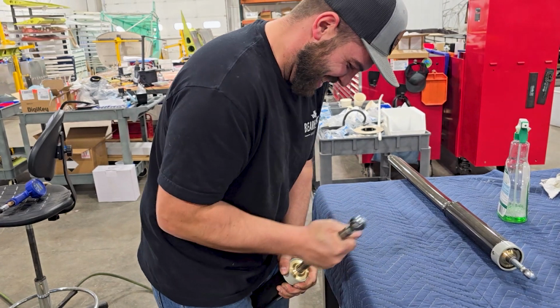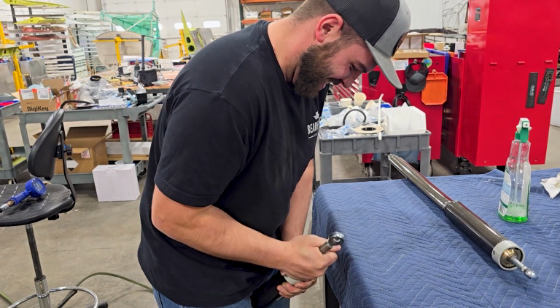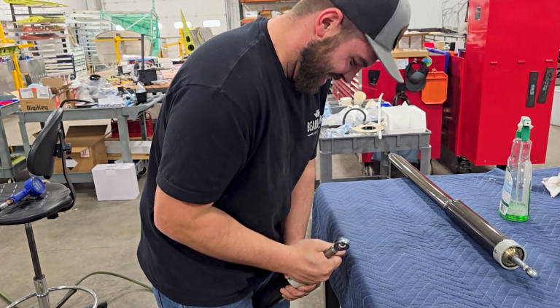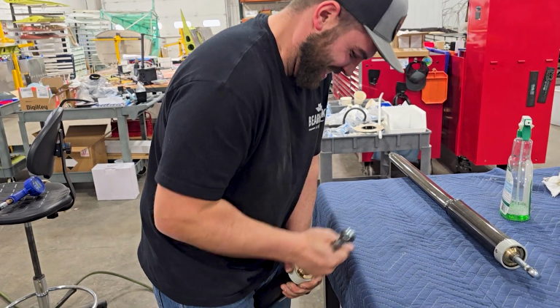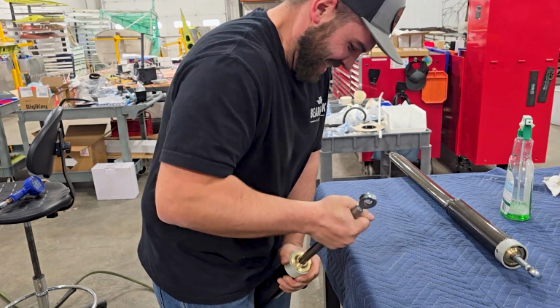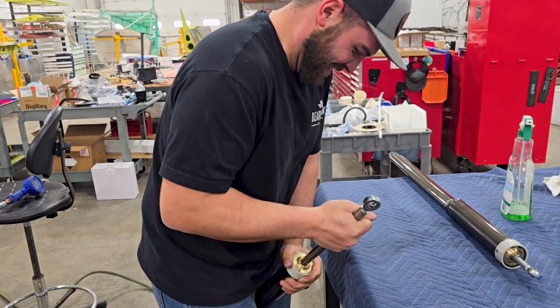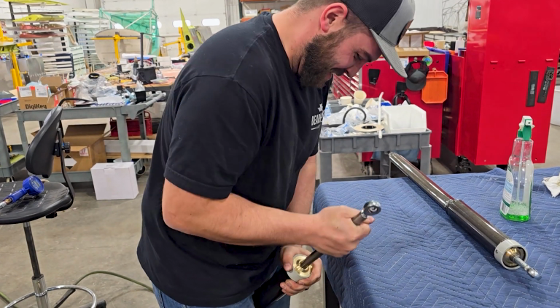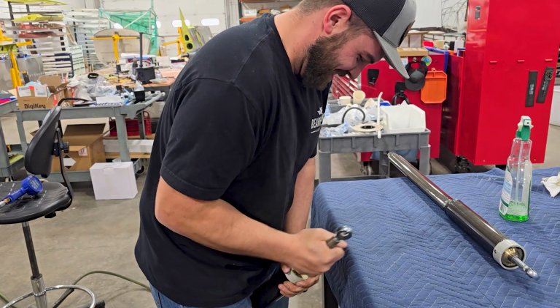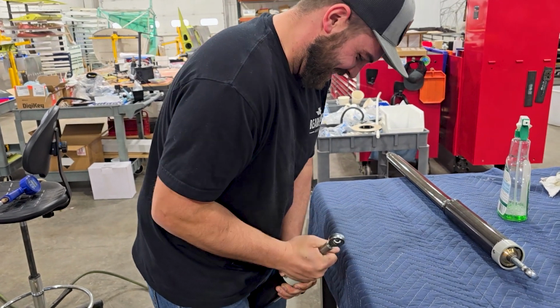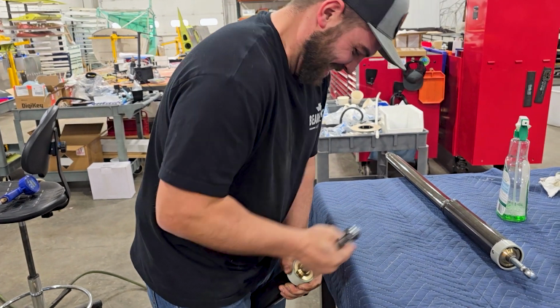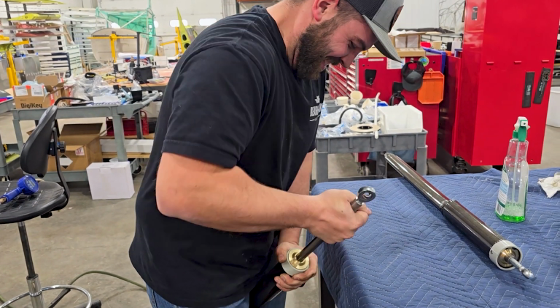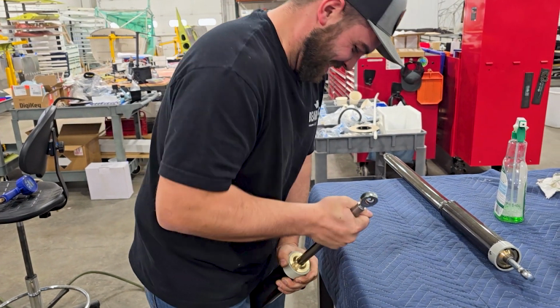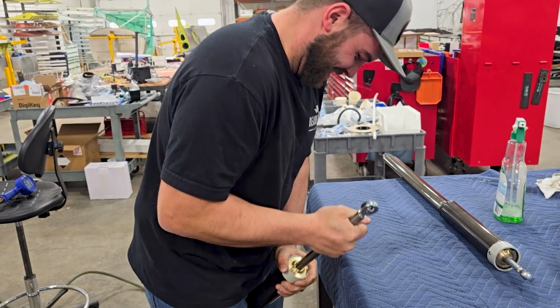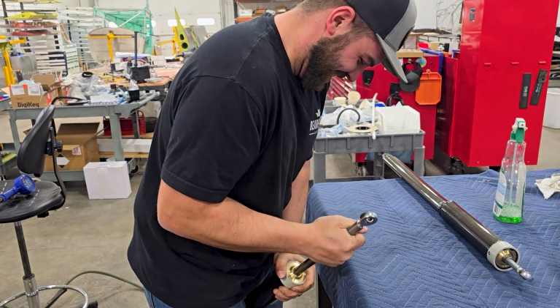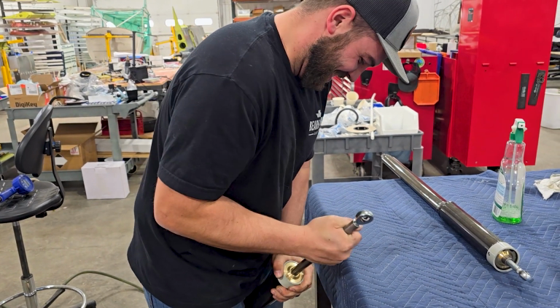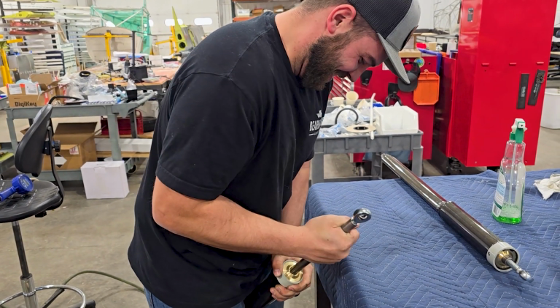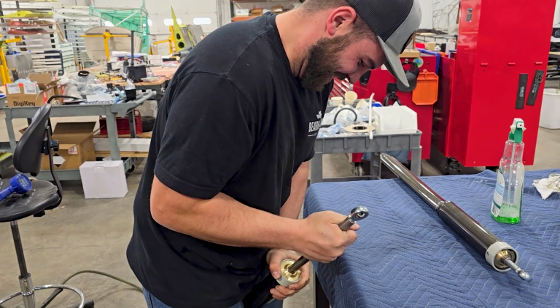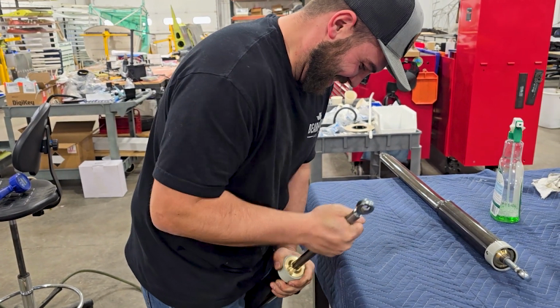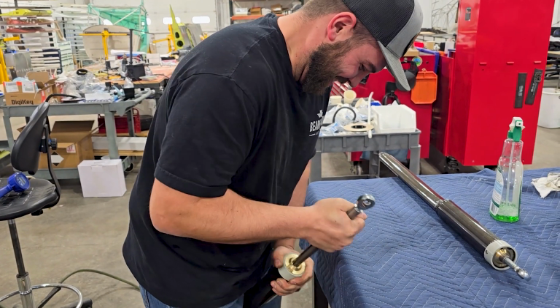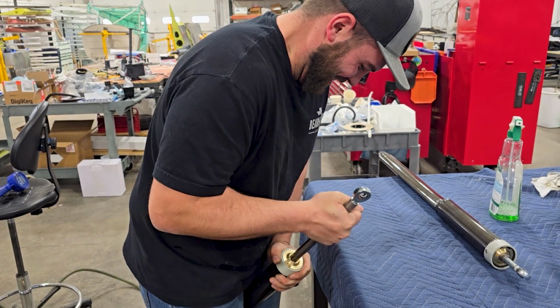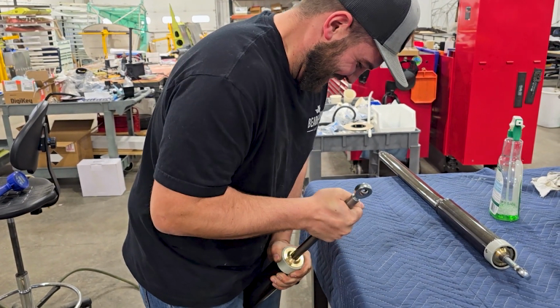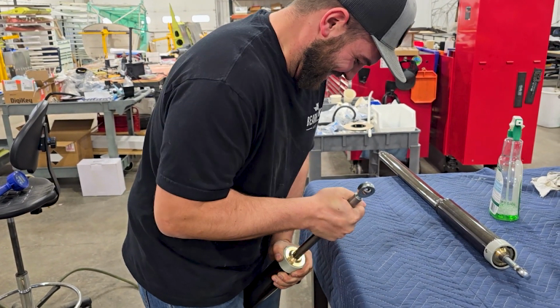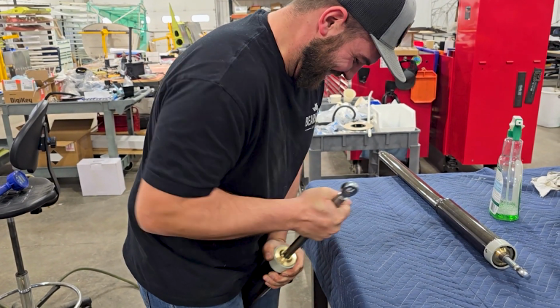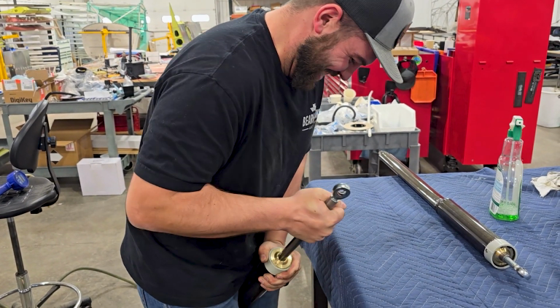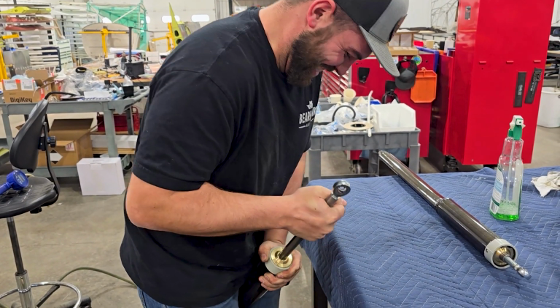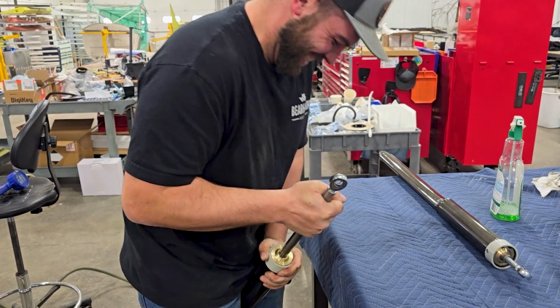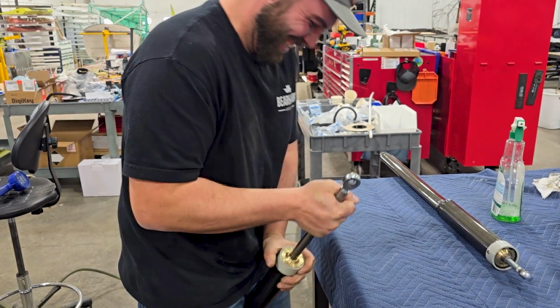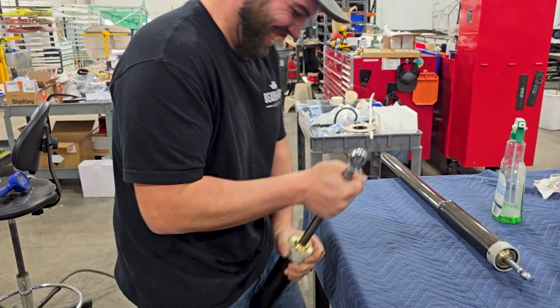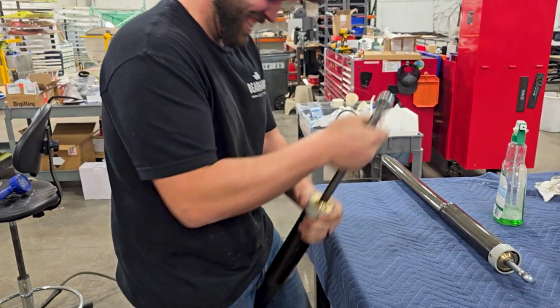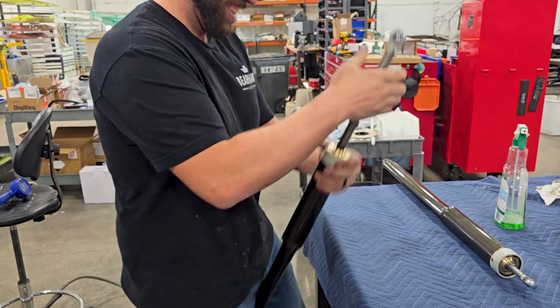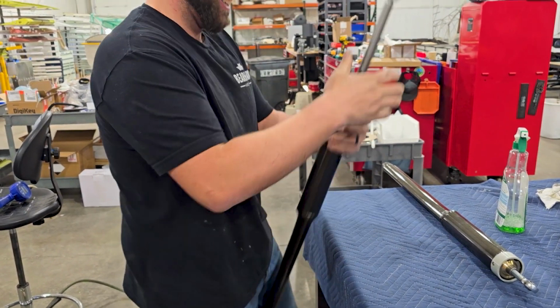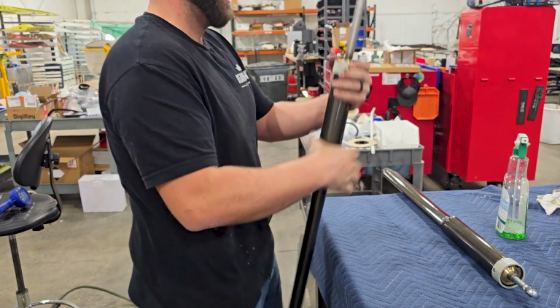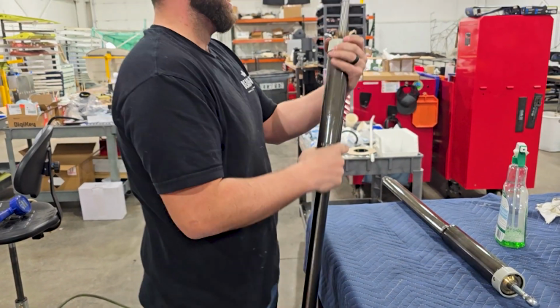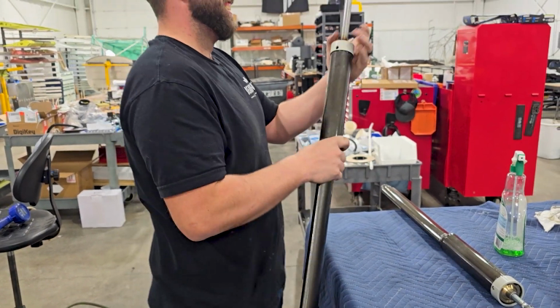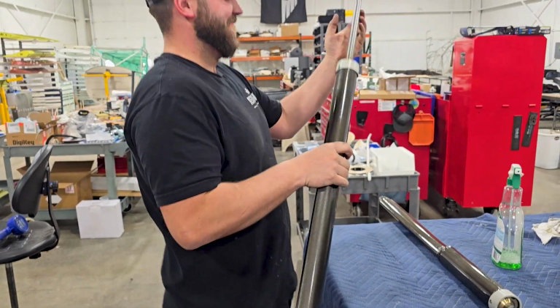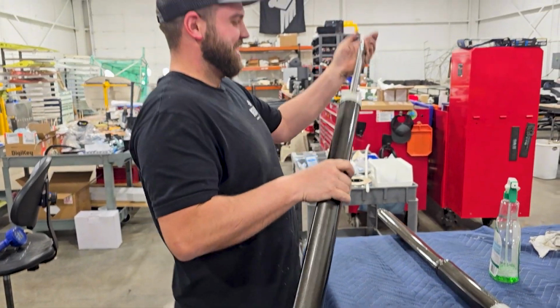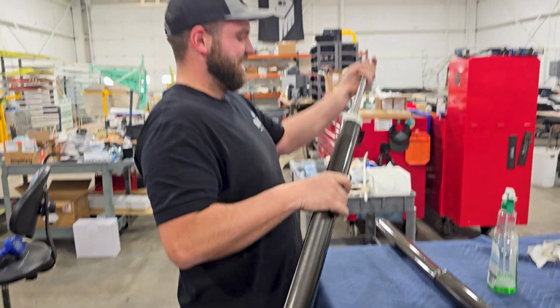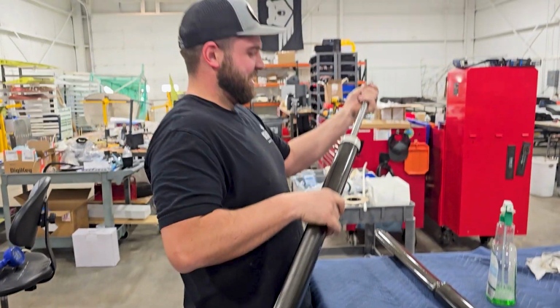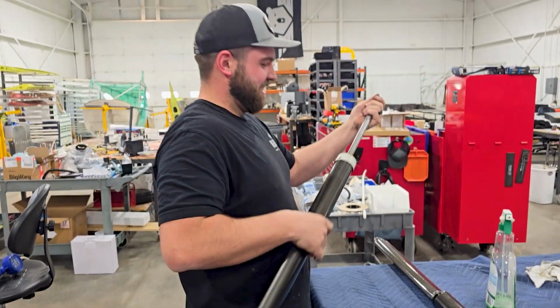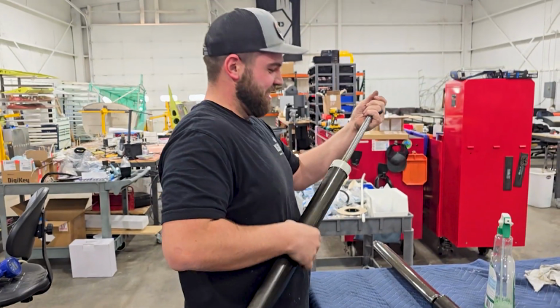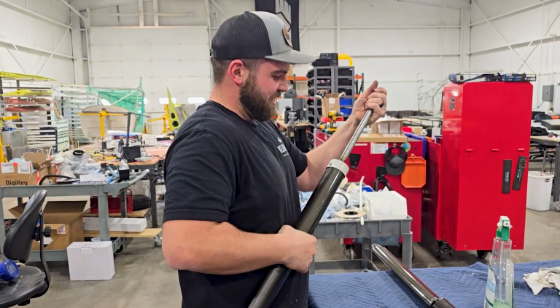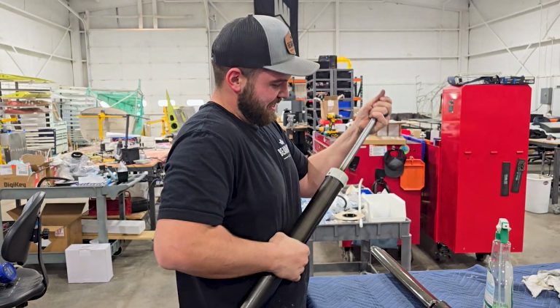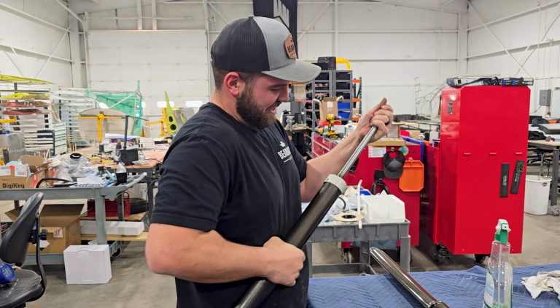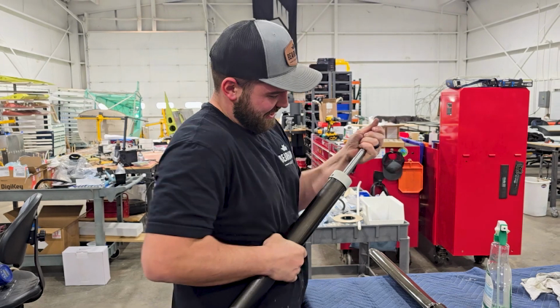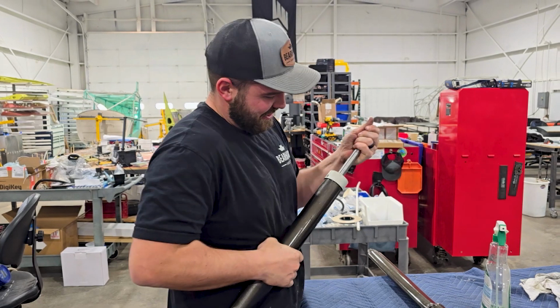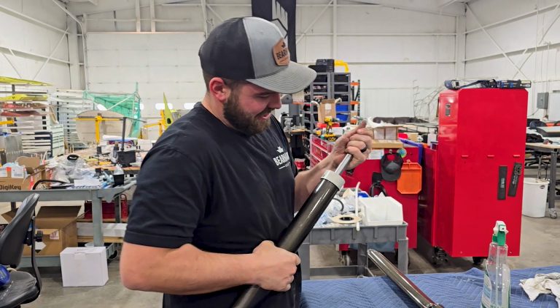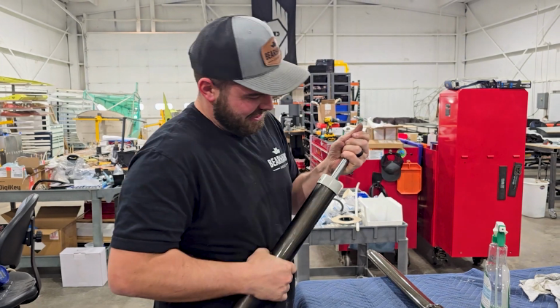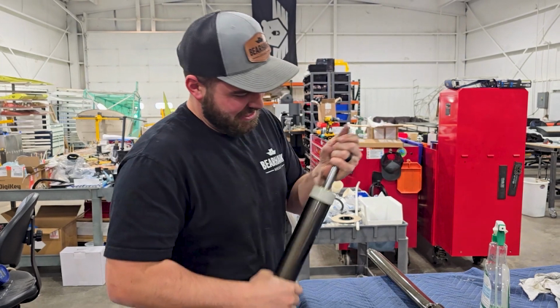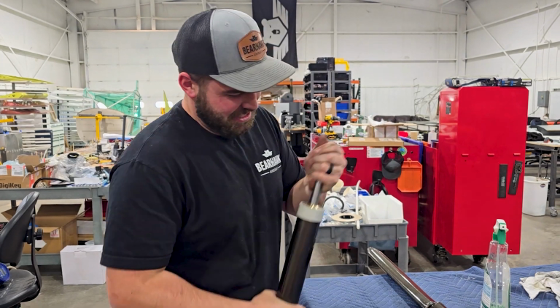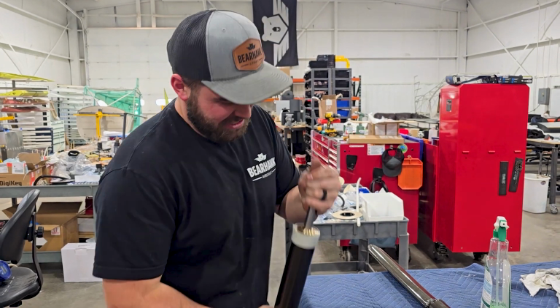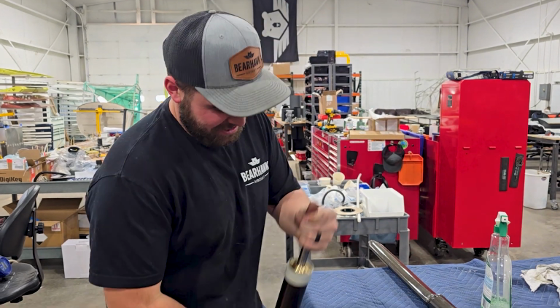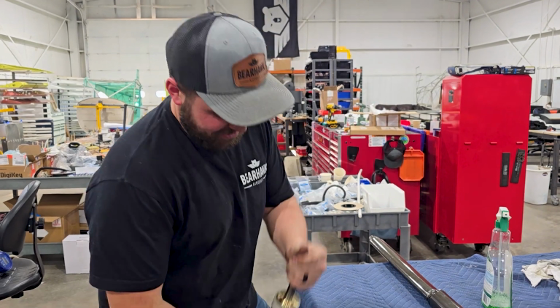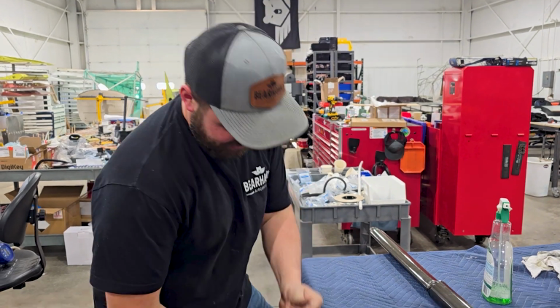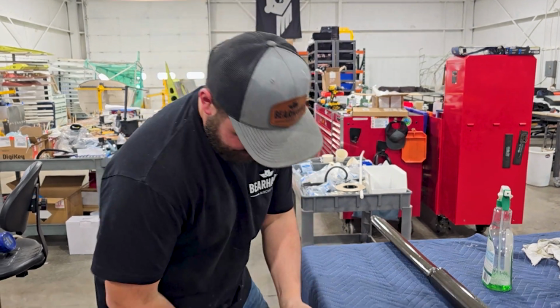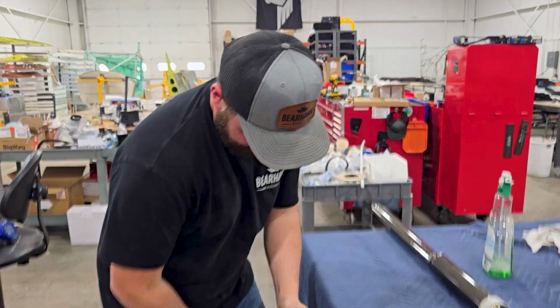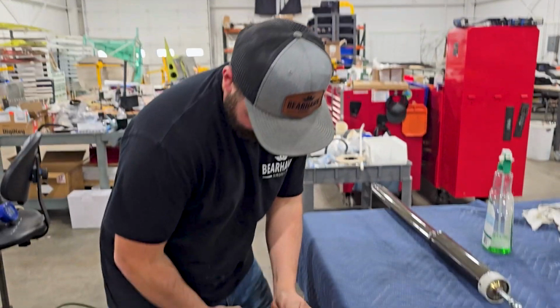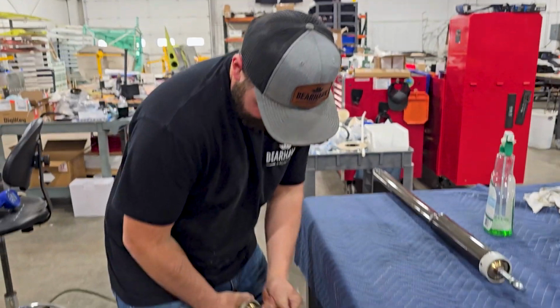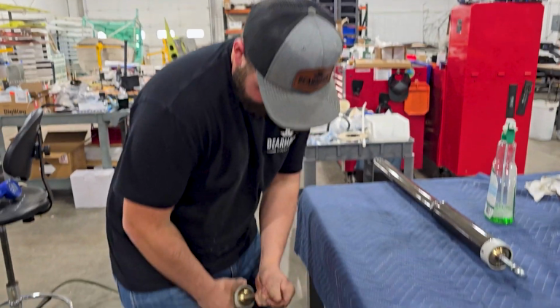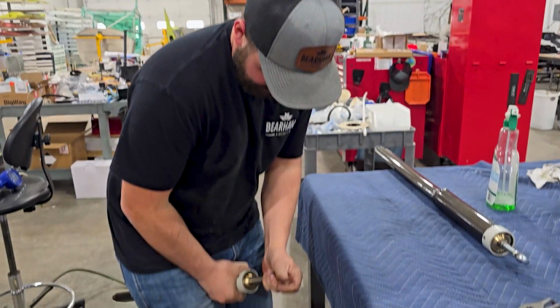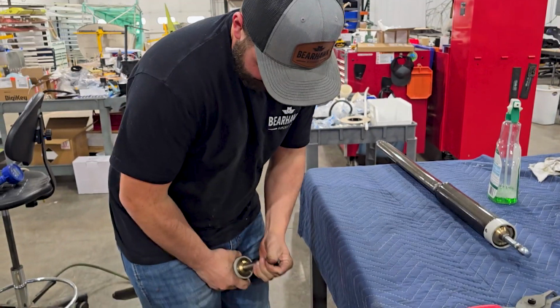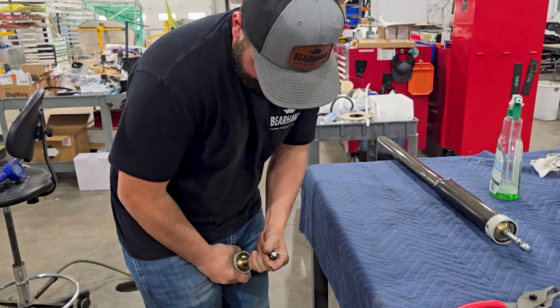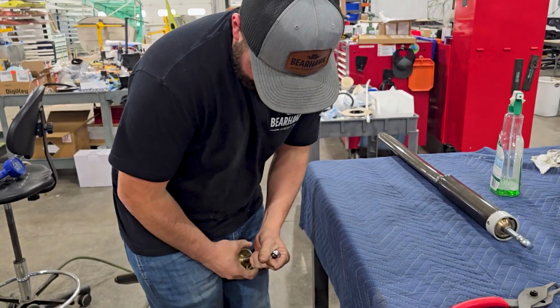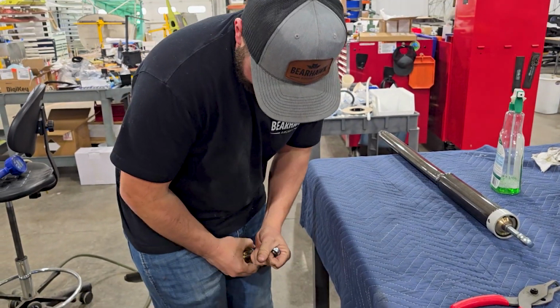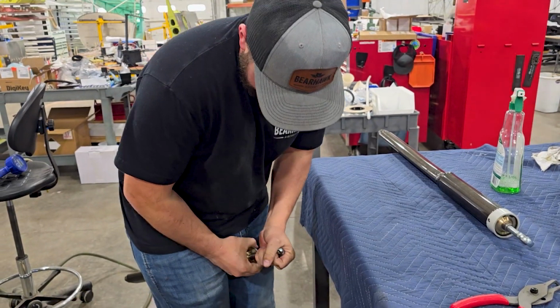We're just getting the tires ready — get a couple more pumps, there we go.